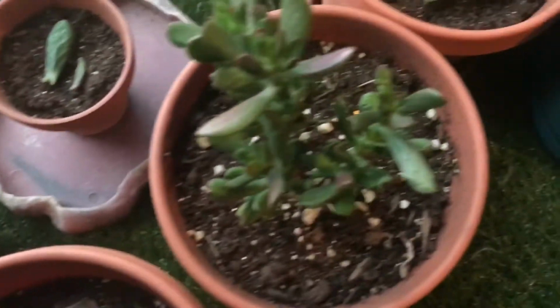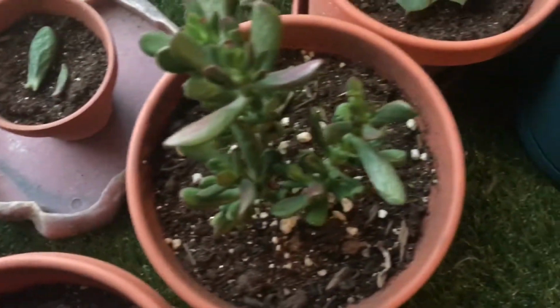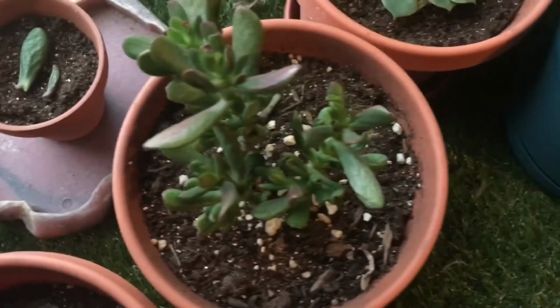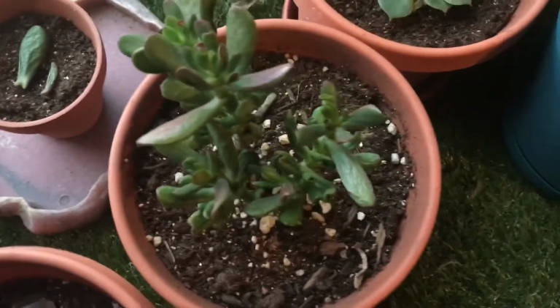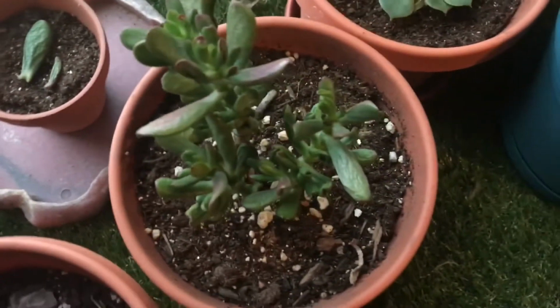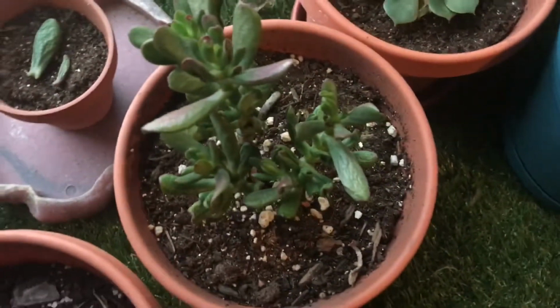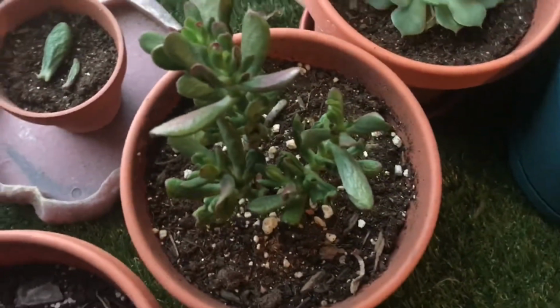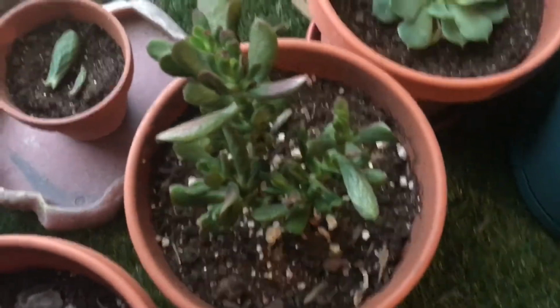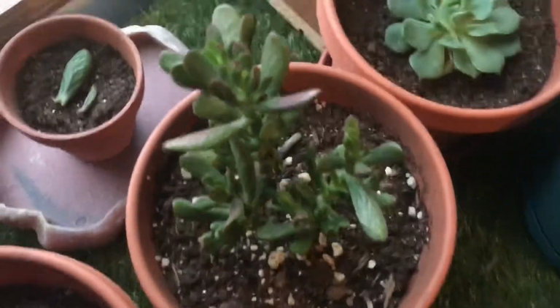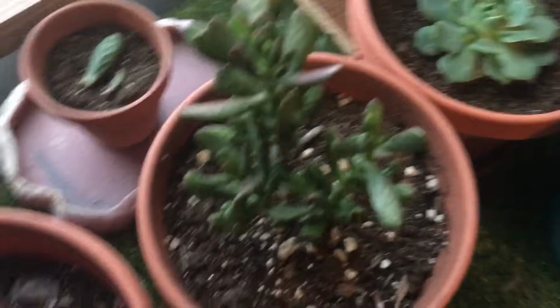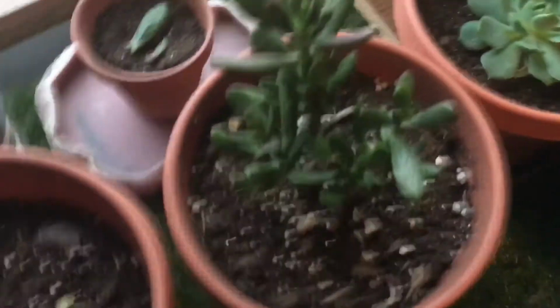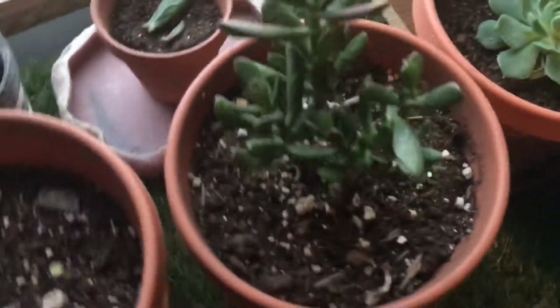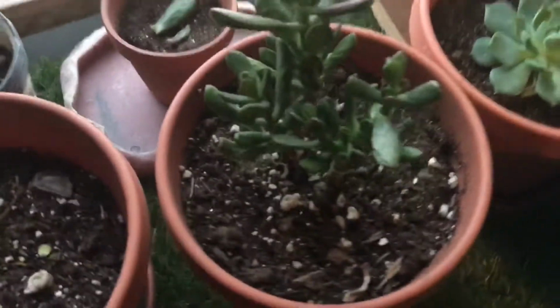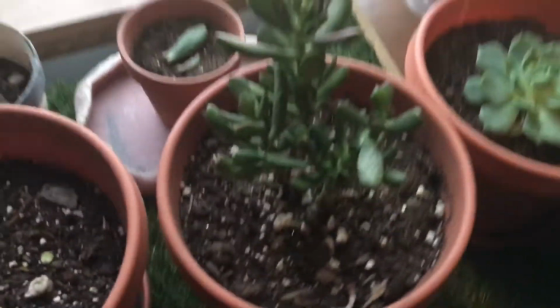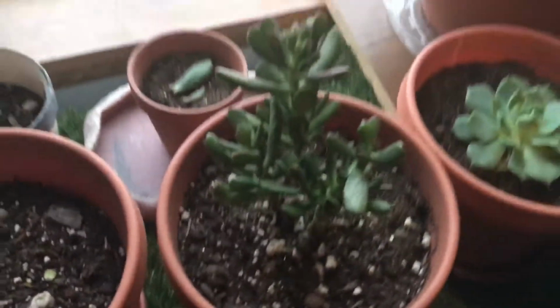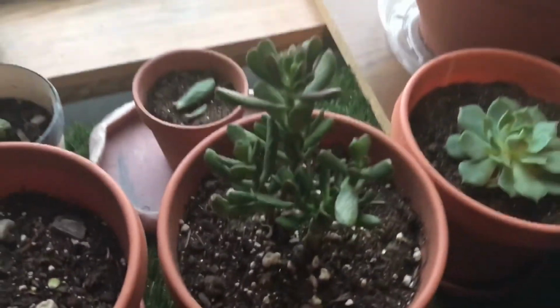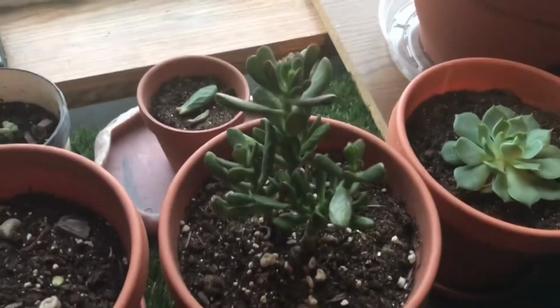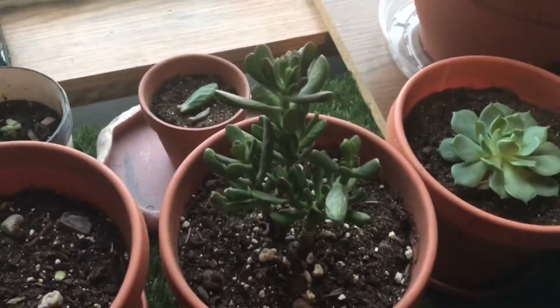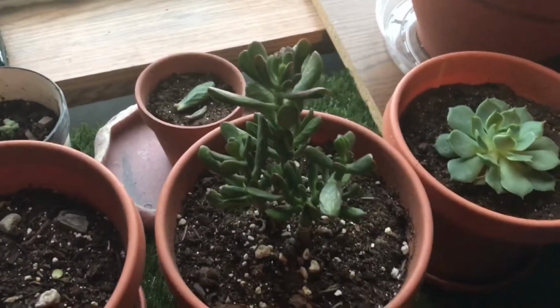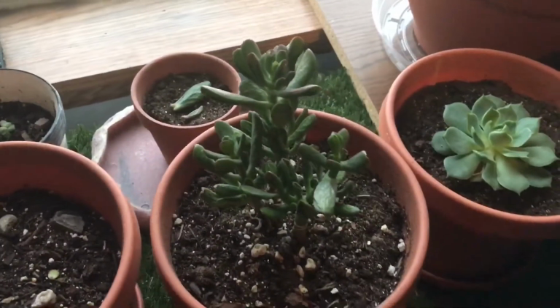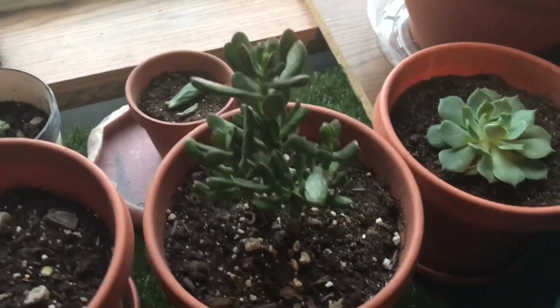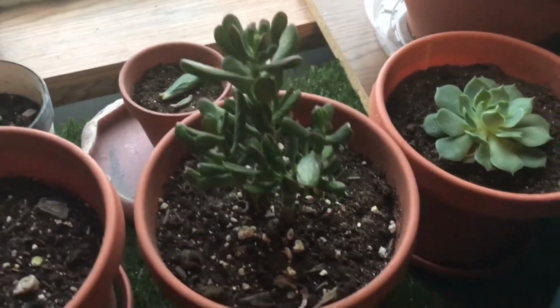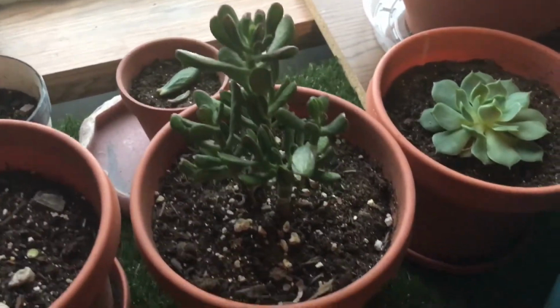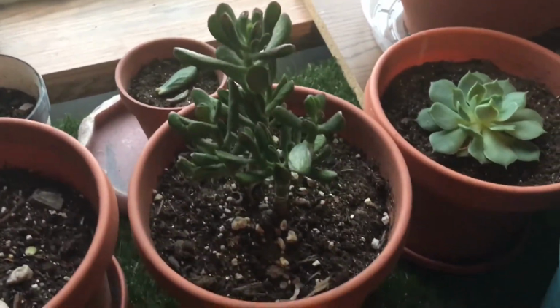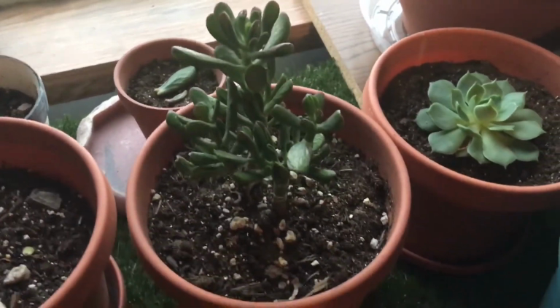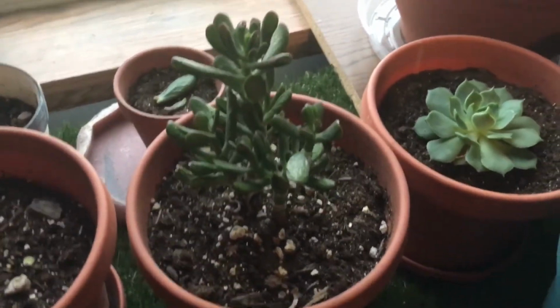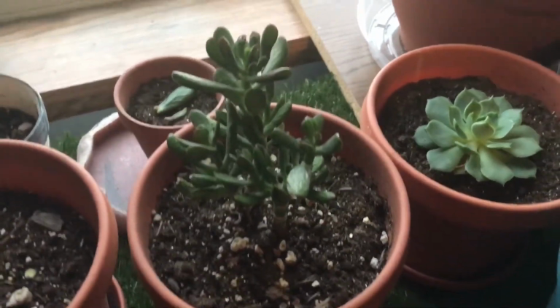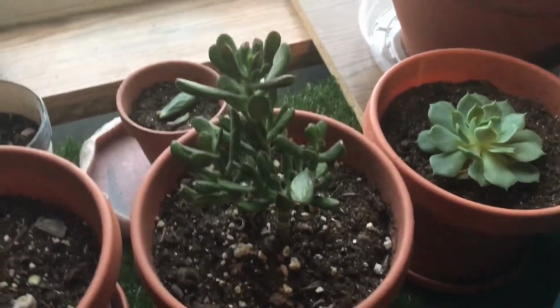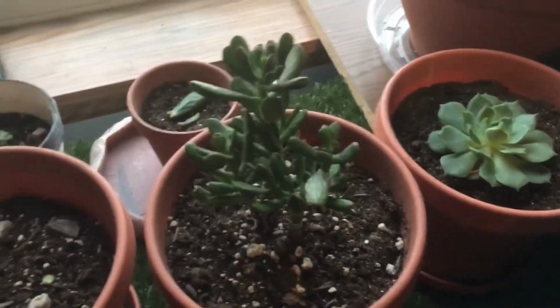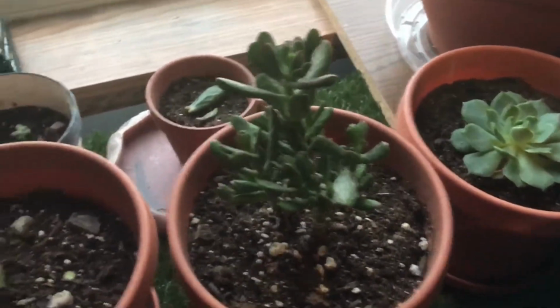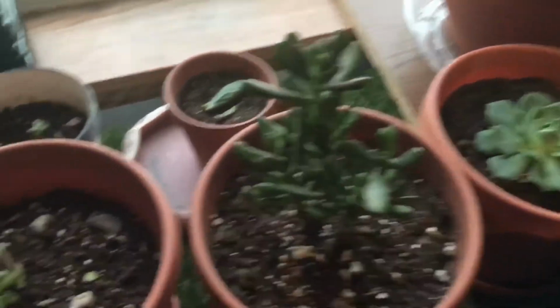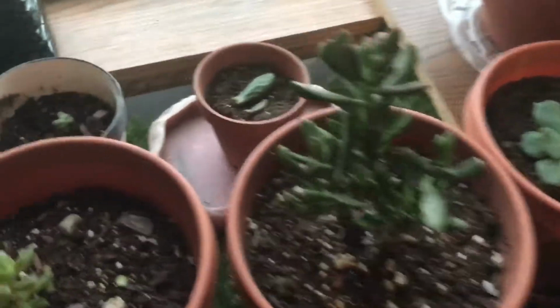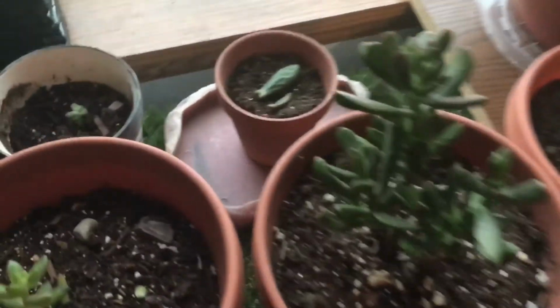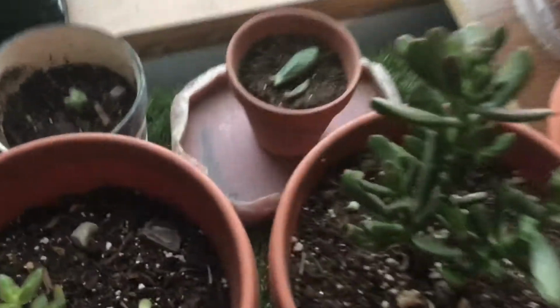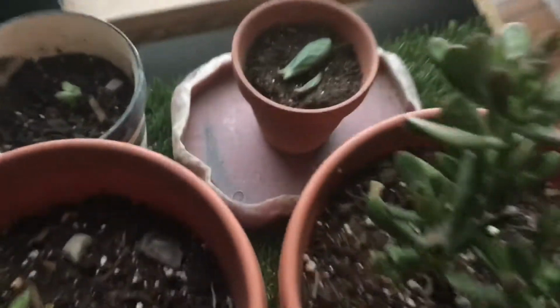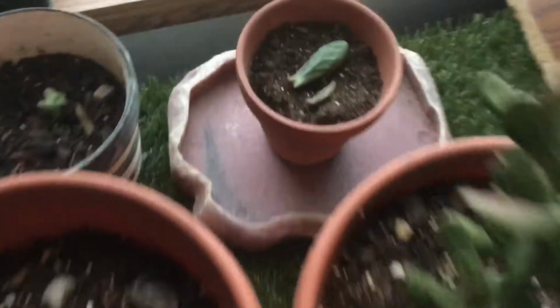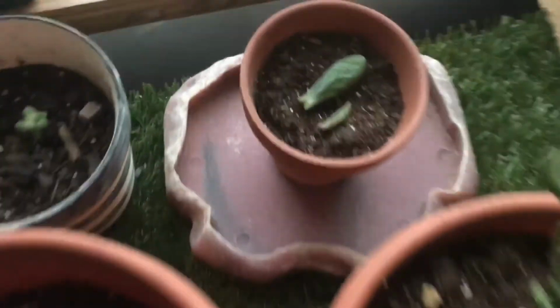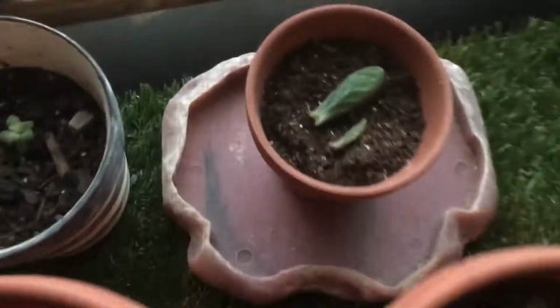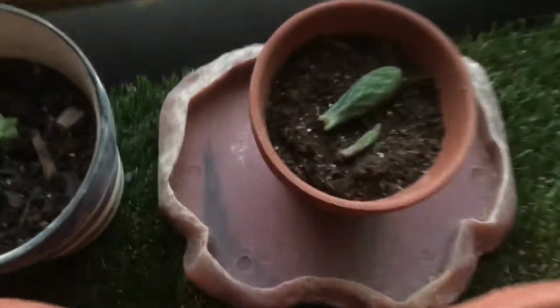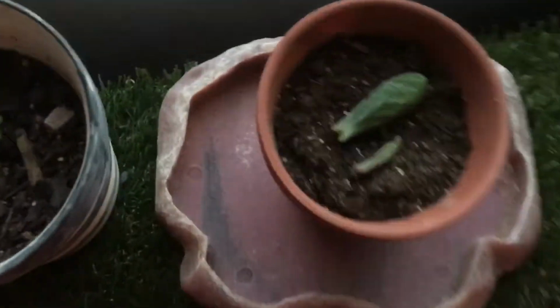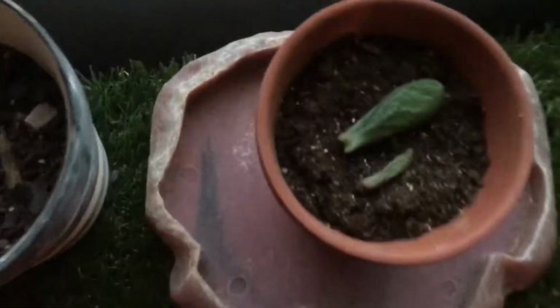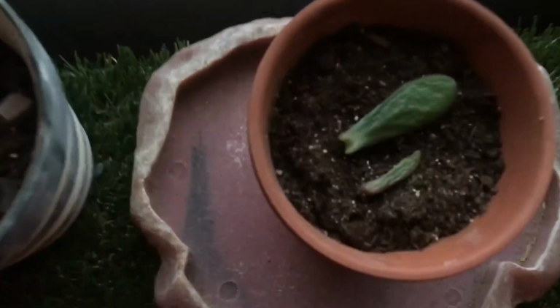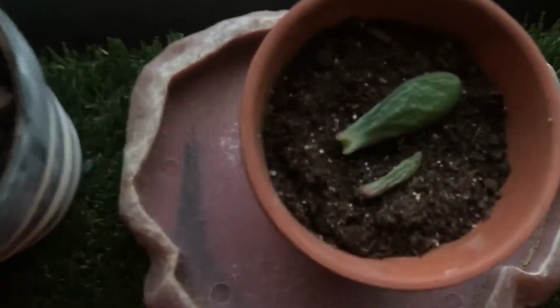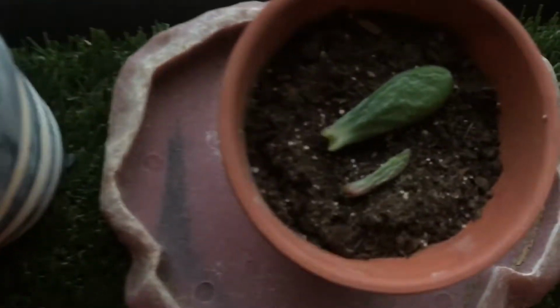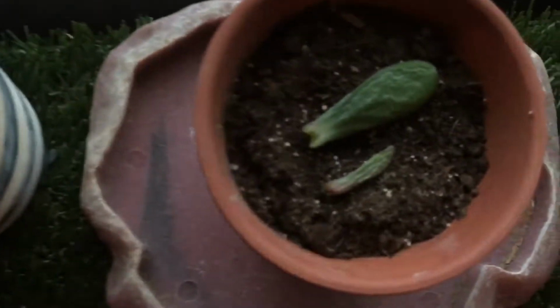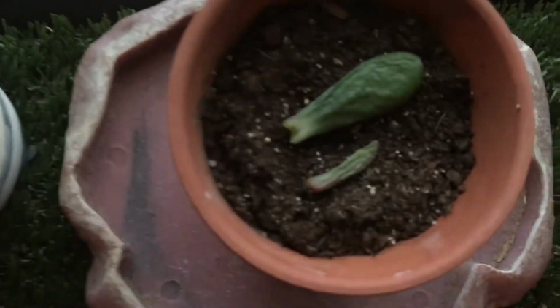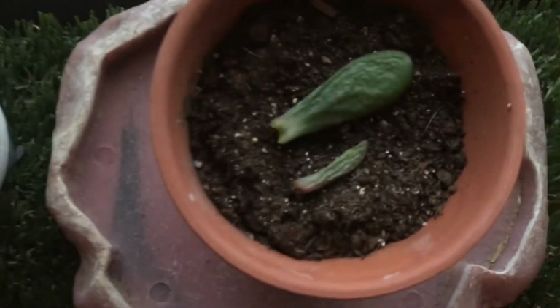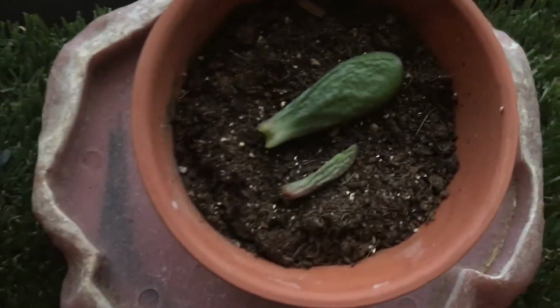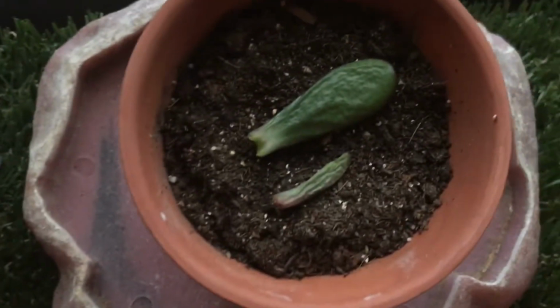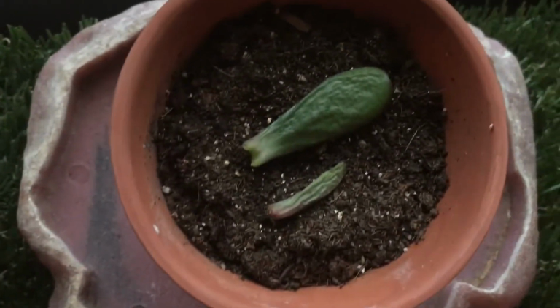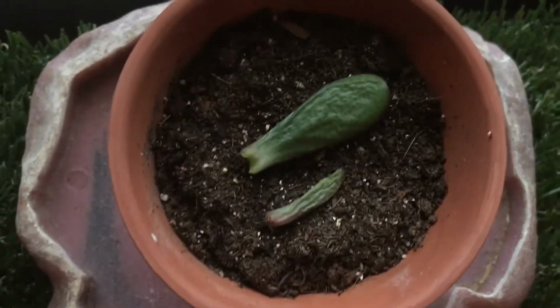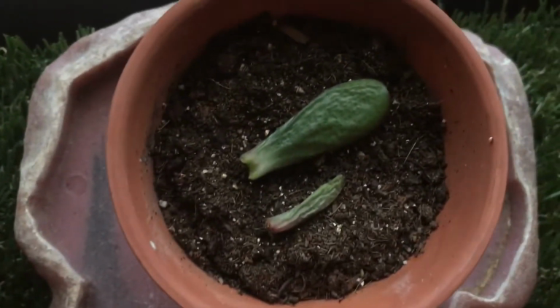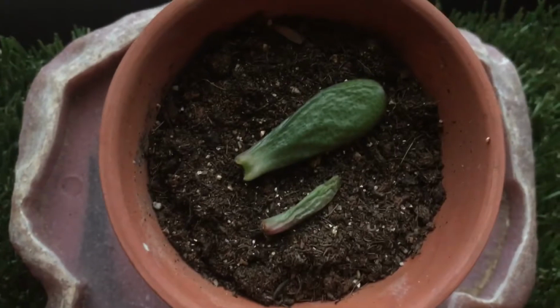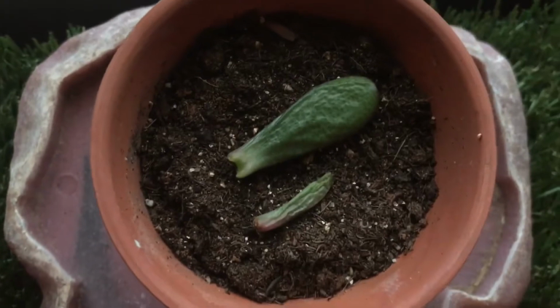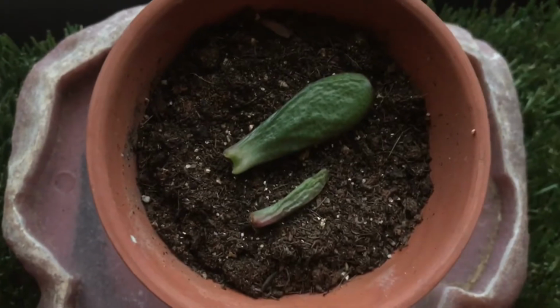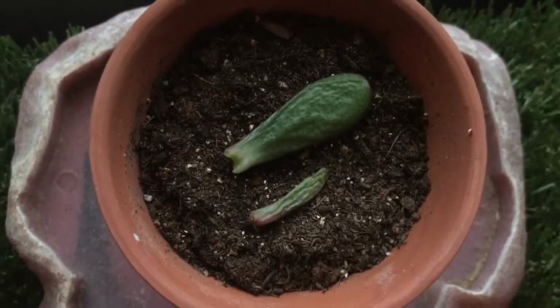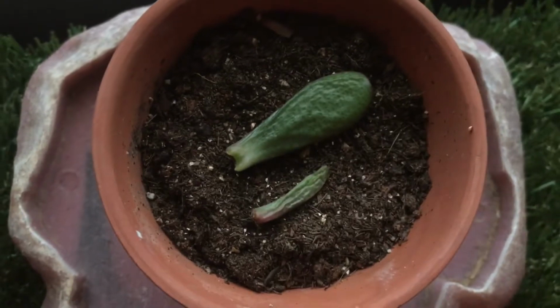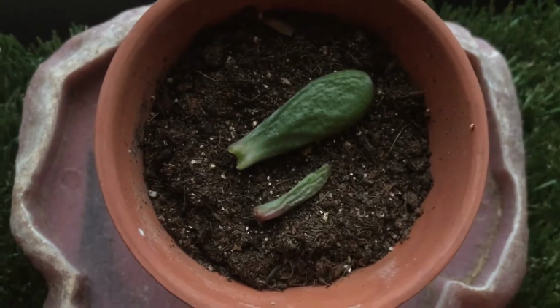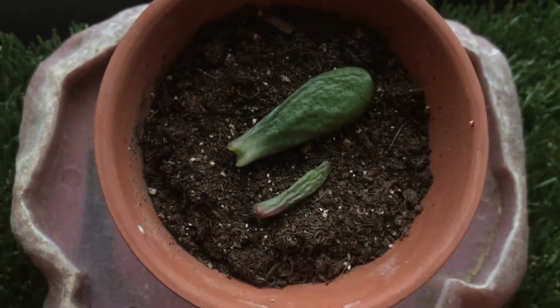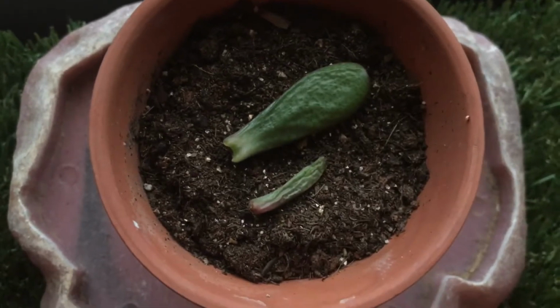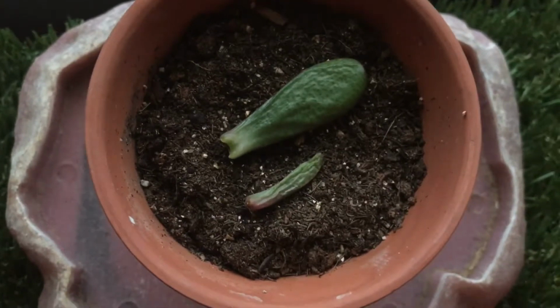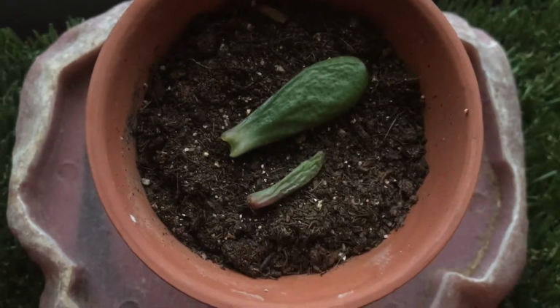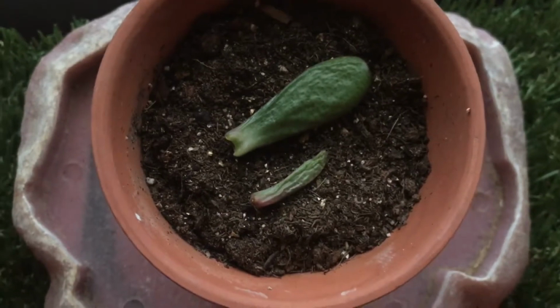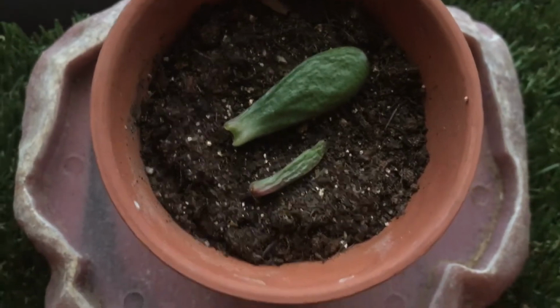Then I have this — I think it's a jade. This one I just got from a local pet store, and I tried to regrow it. That's the little small one, and the other one I will tell you about in a little bit.